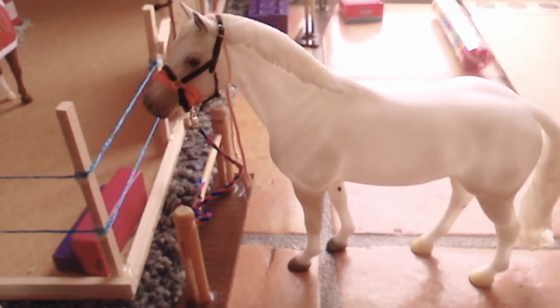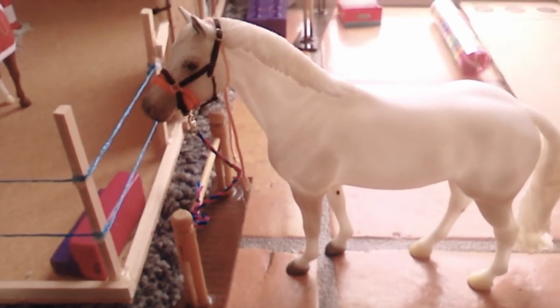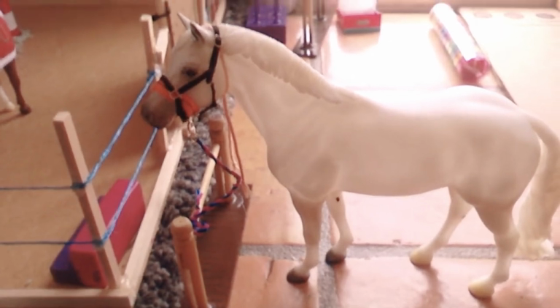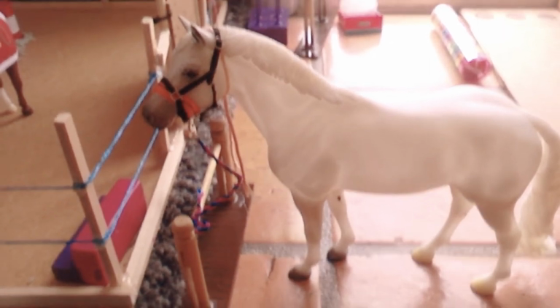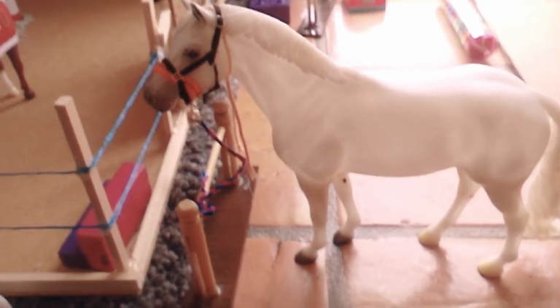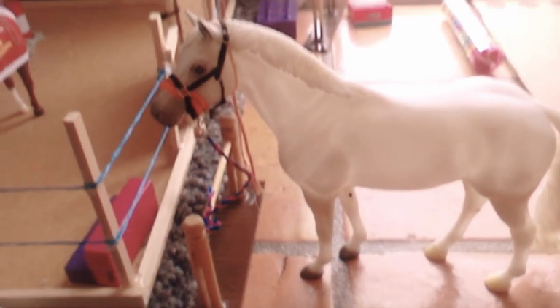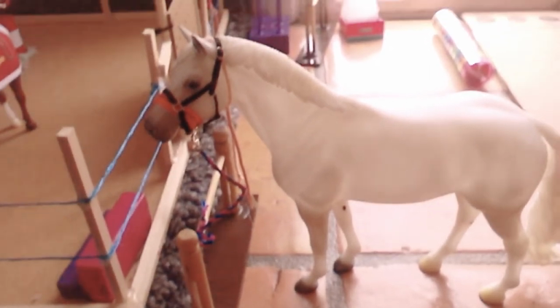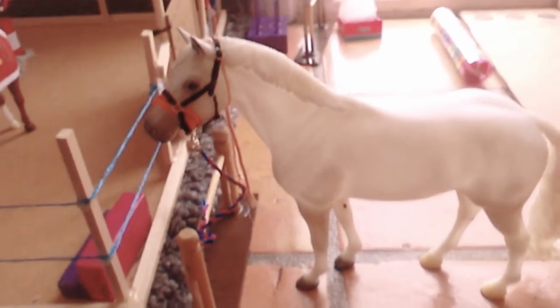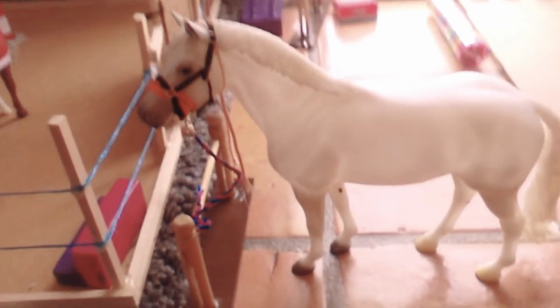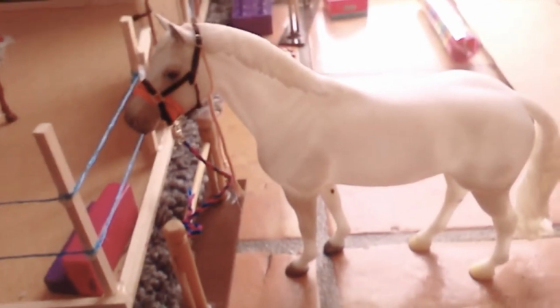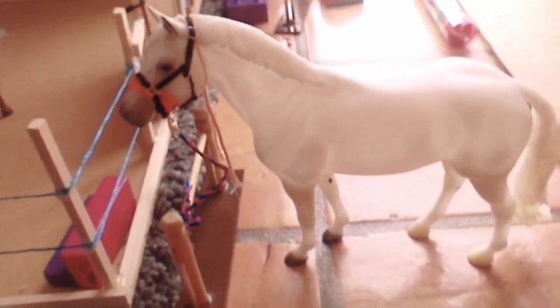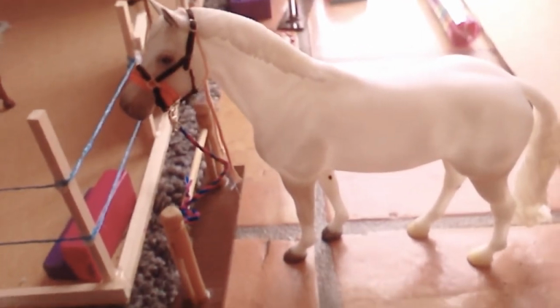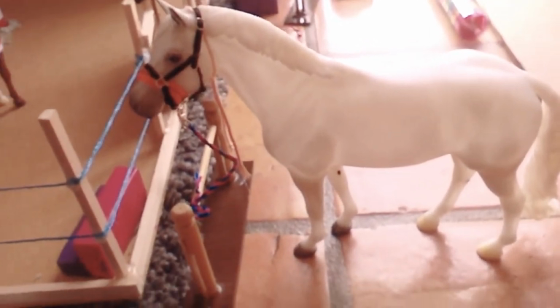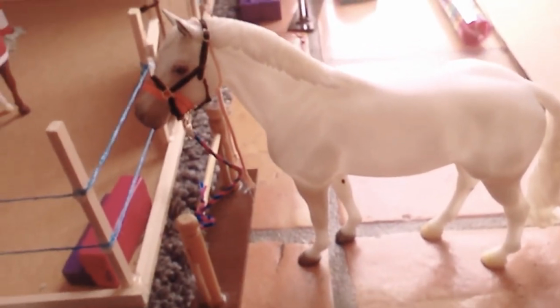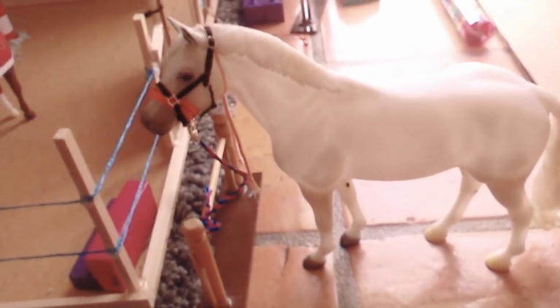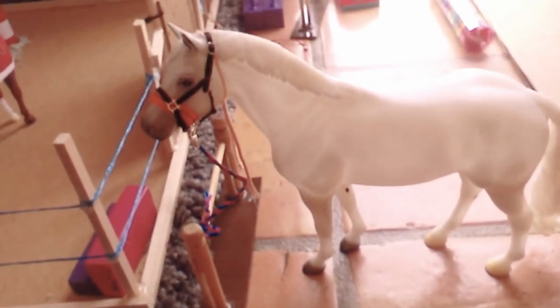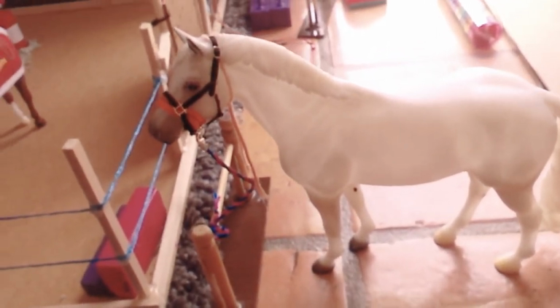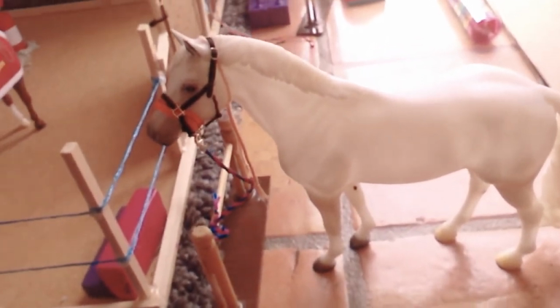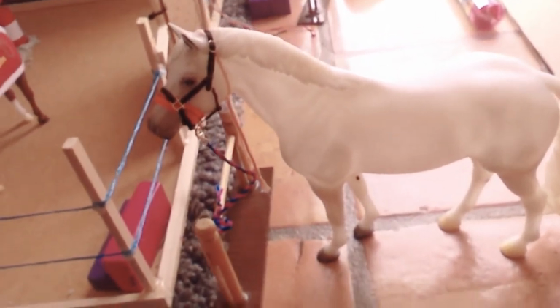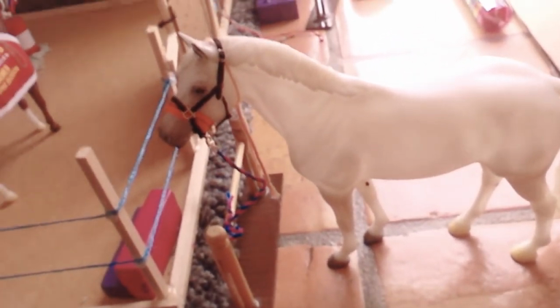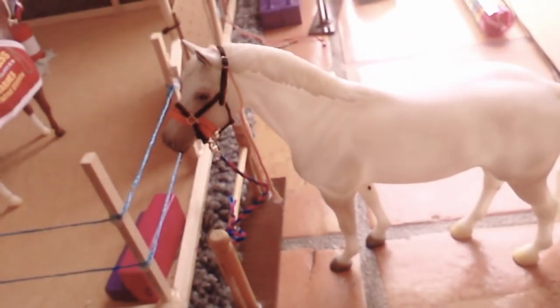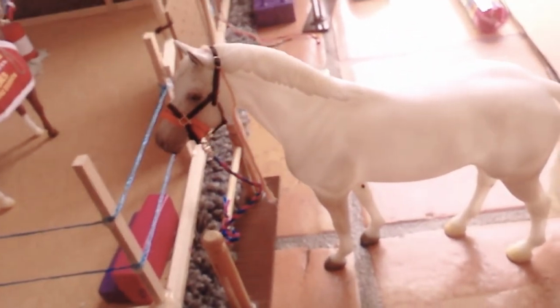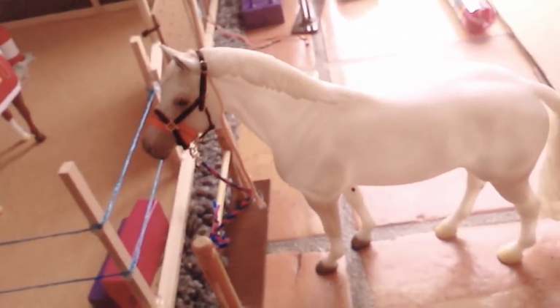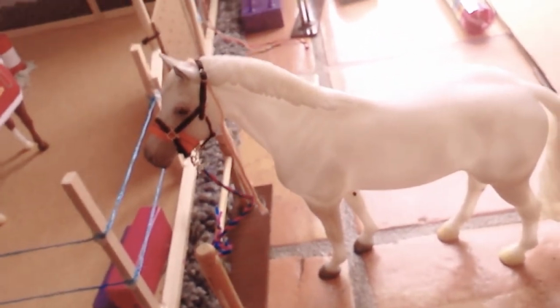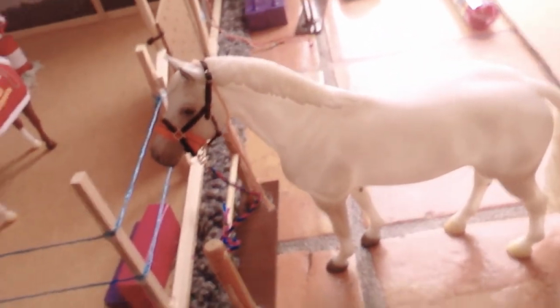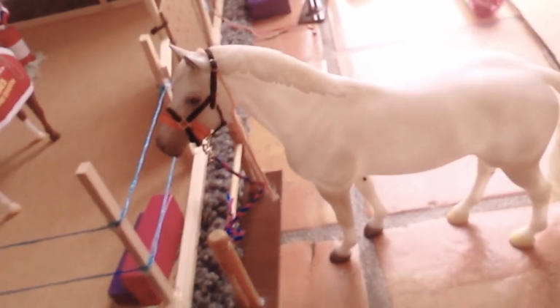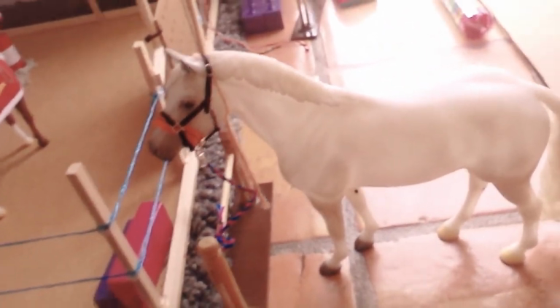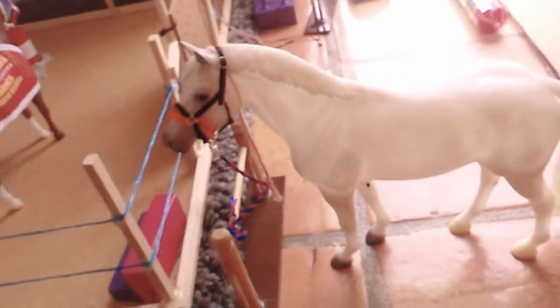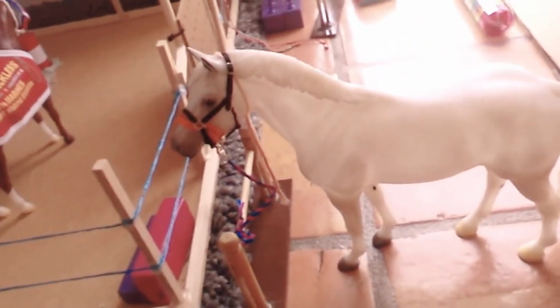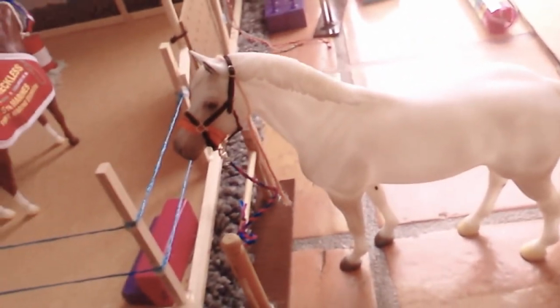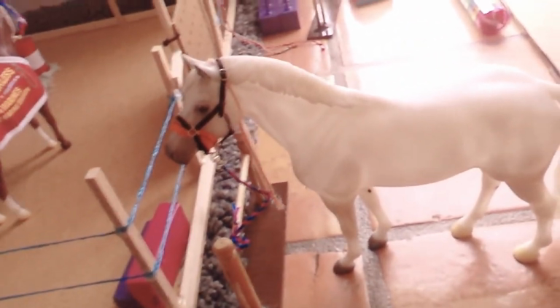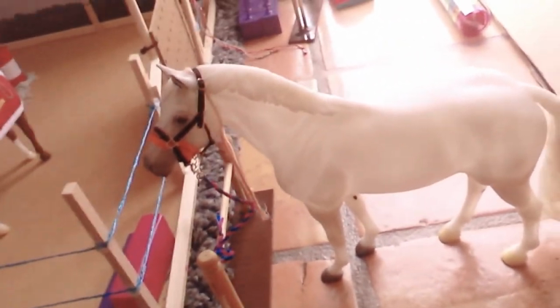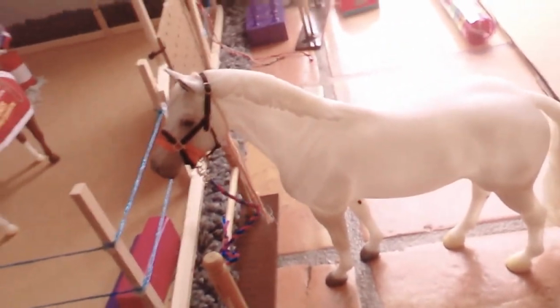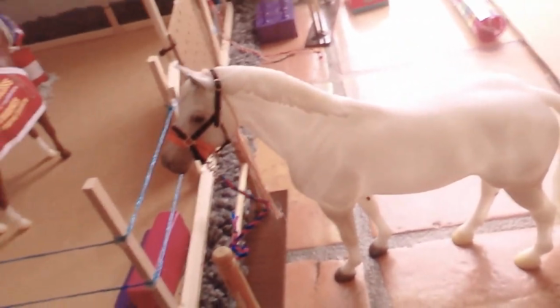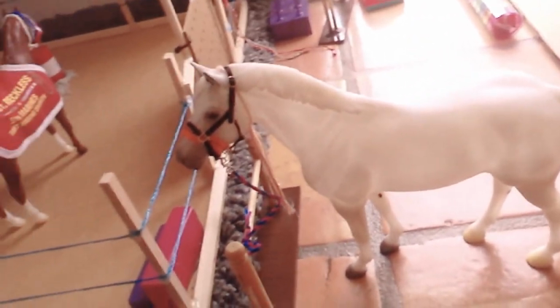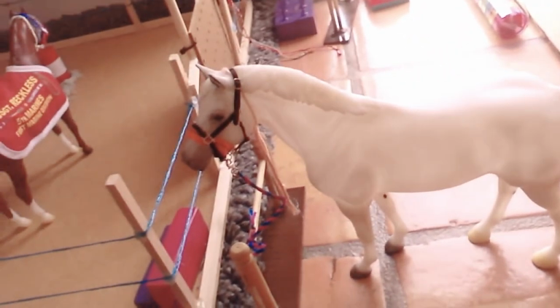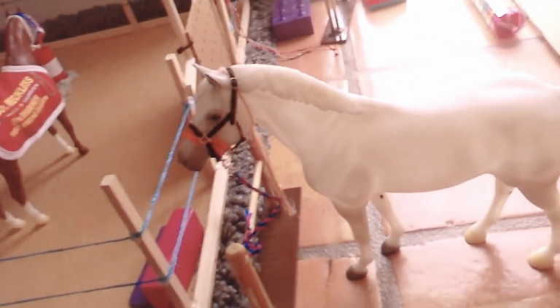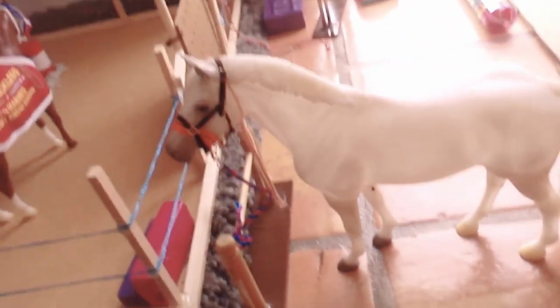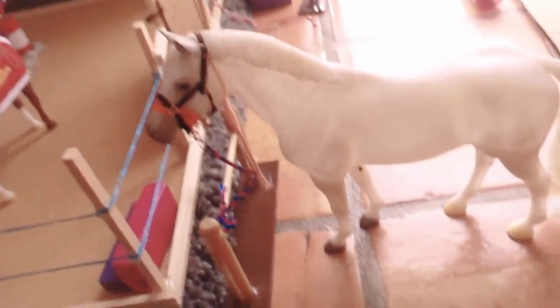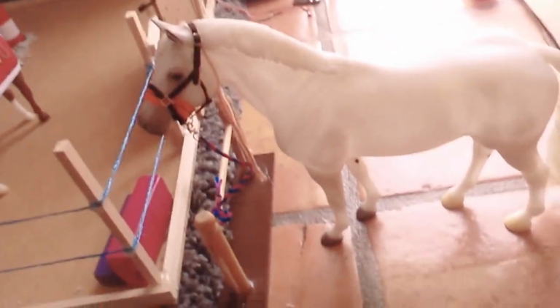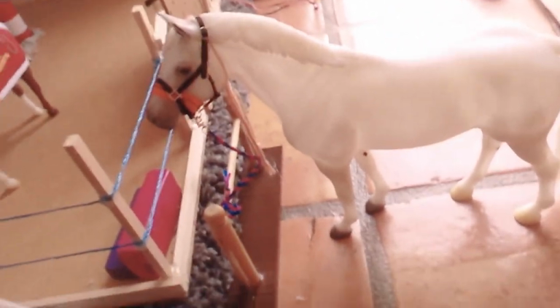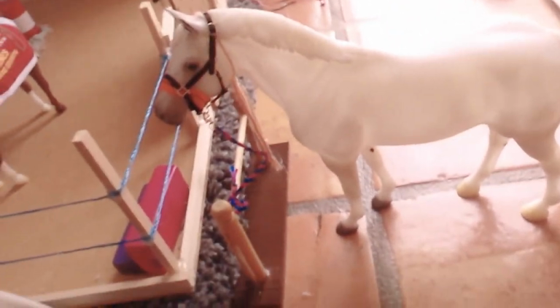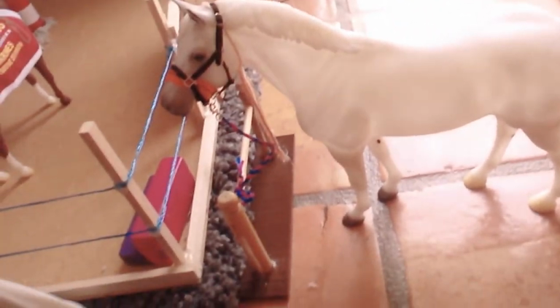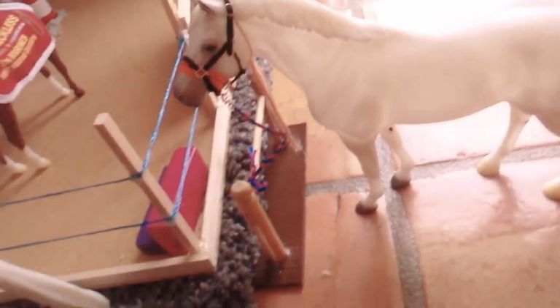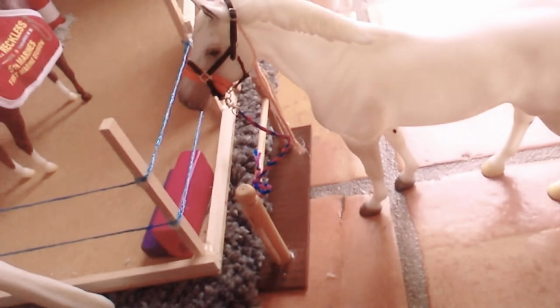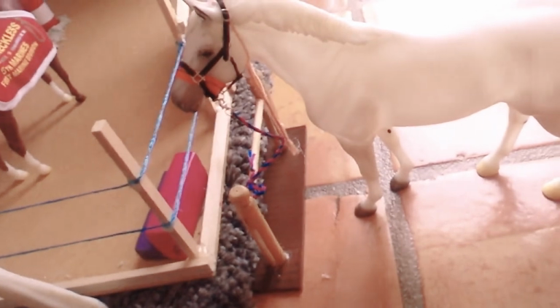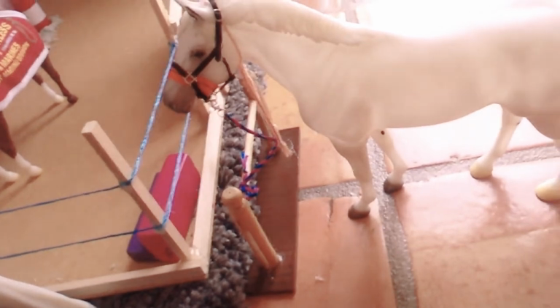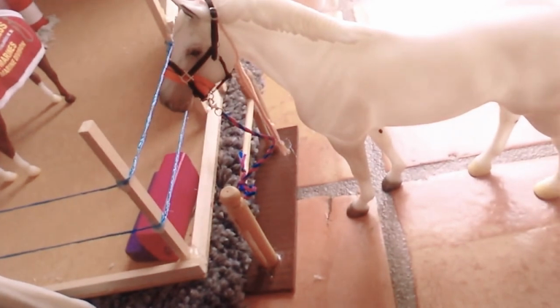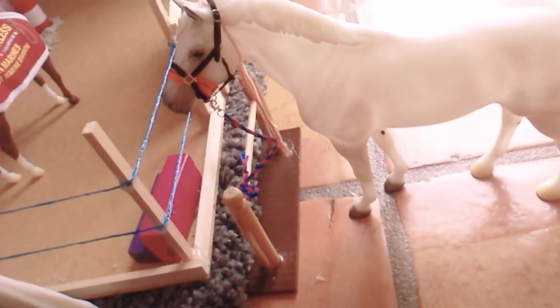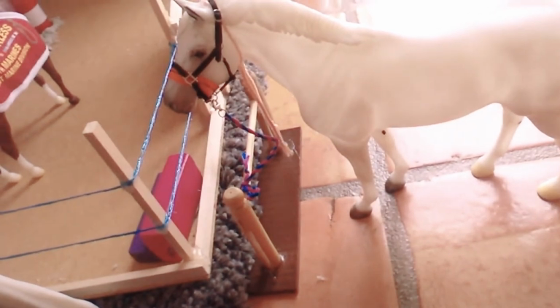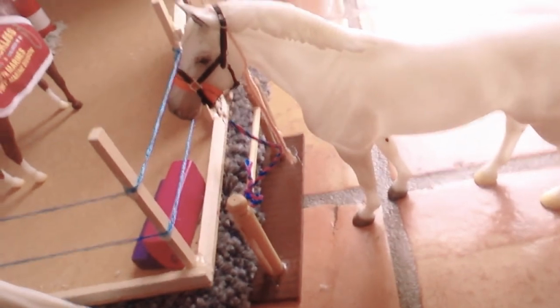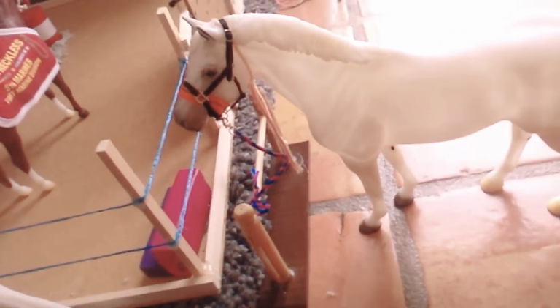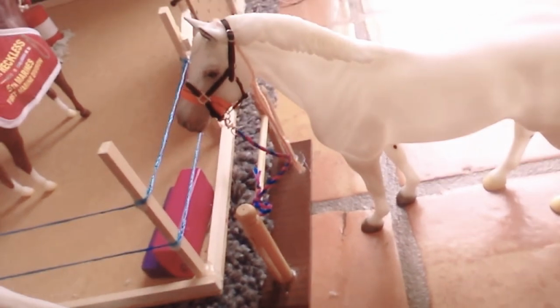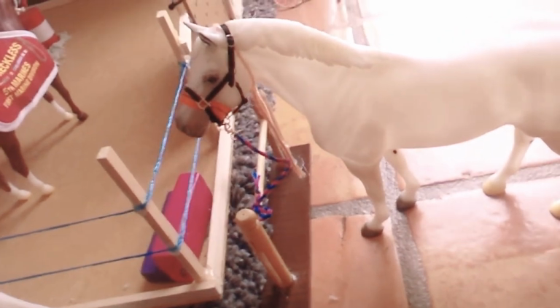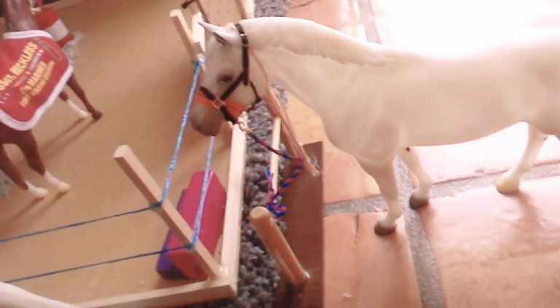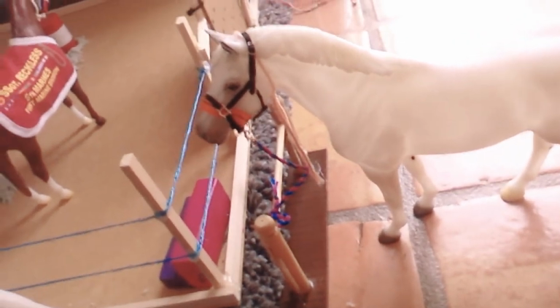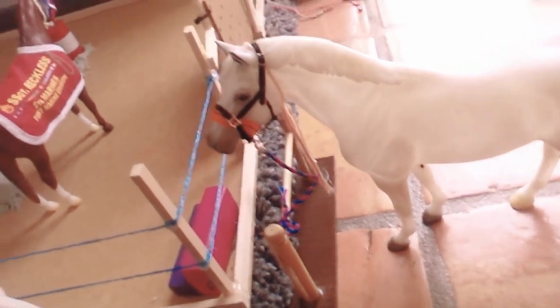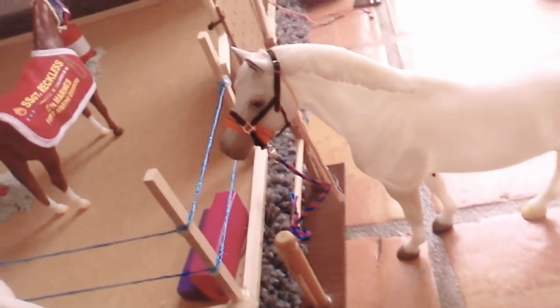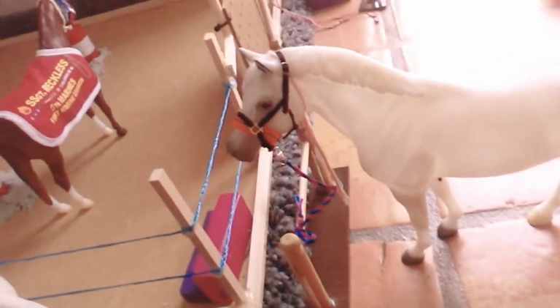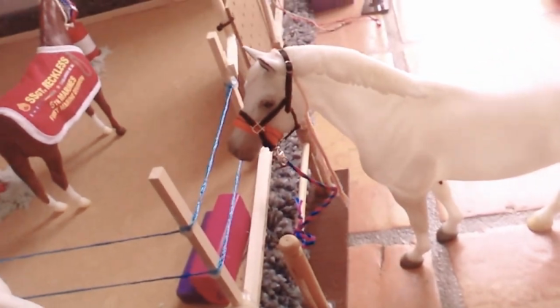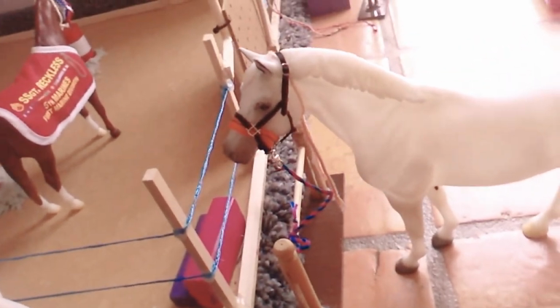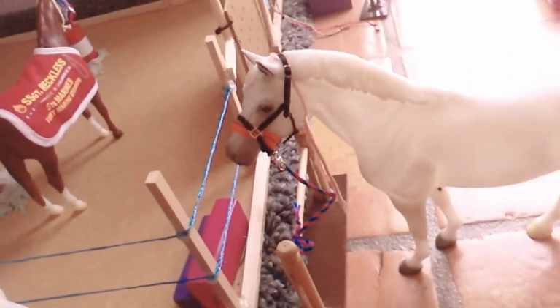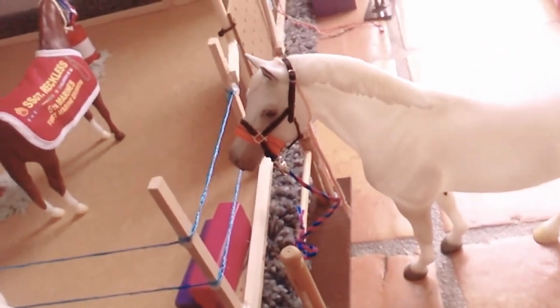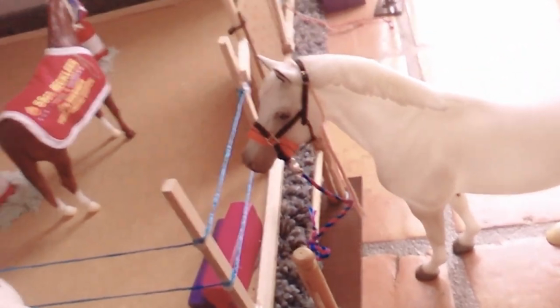Hey guys, today I'm going to be doing a Briar traditional barn tour, so let's get started.